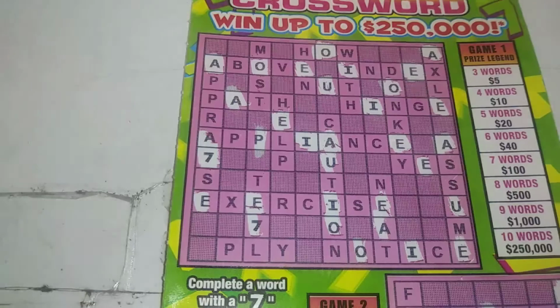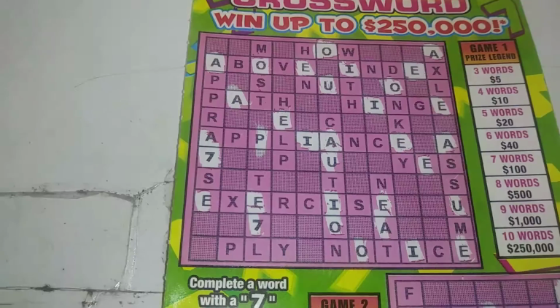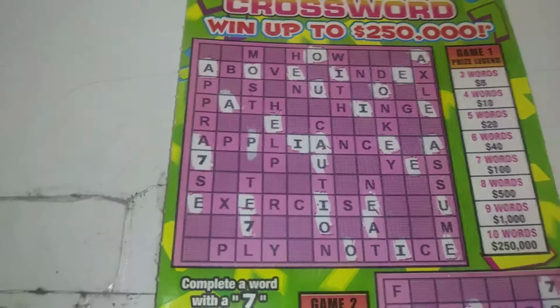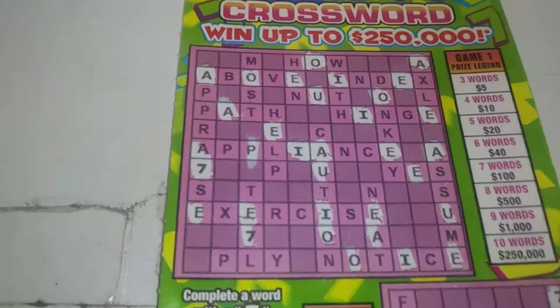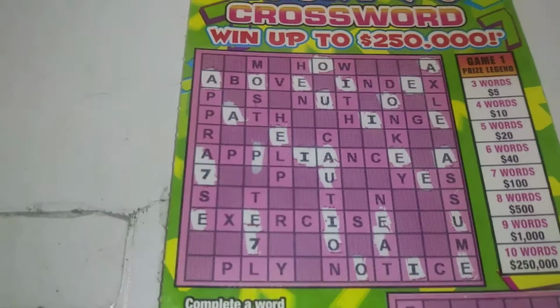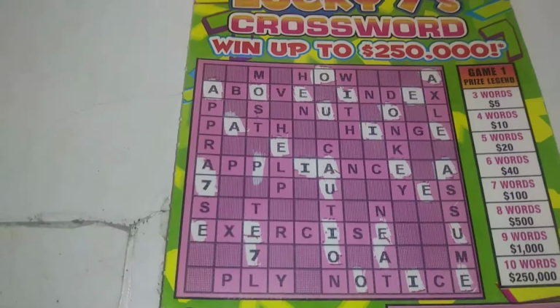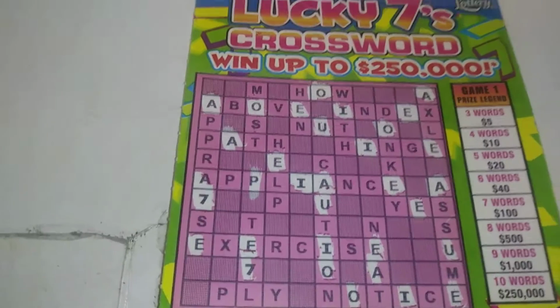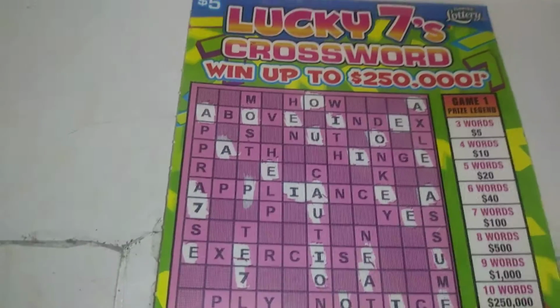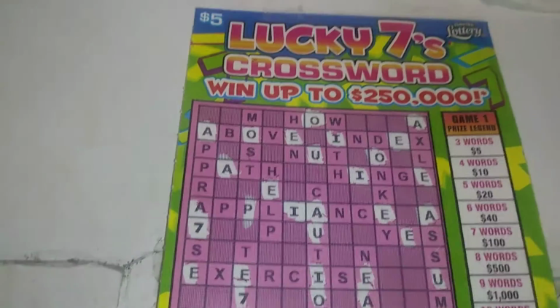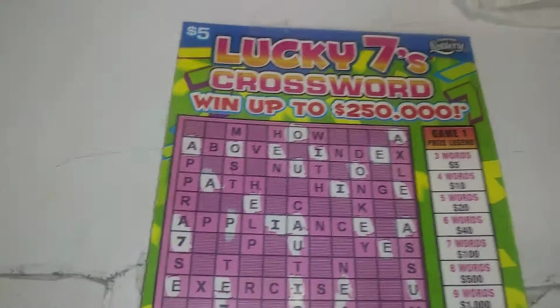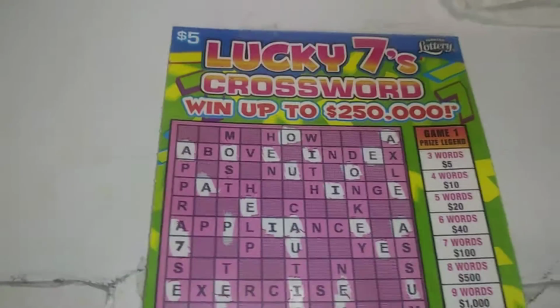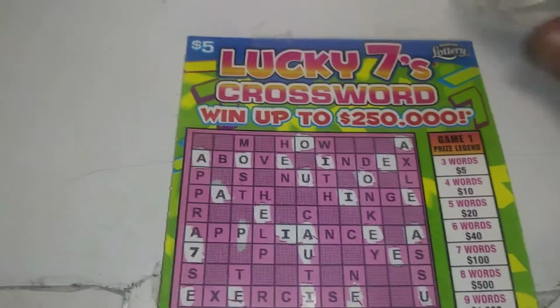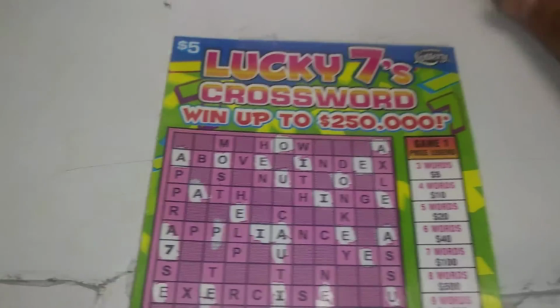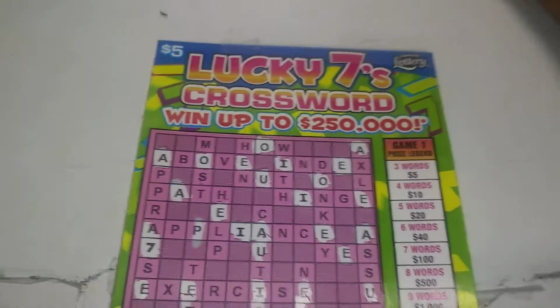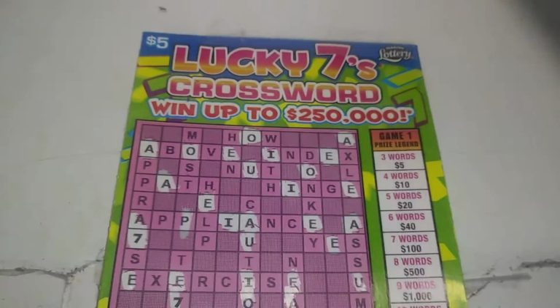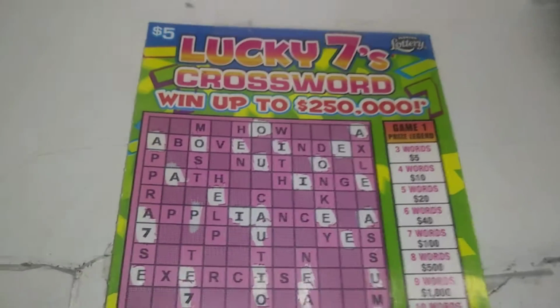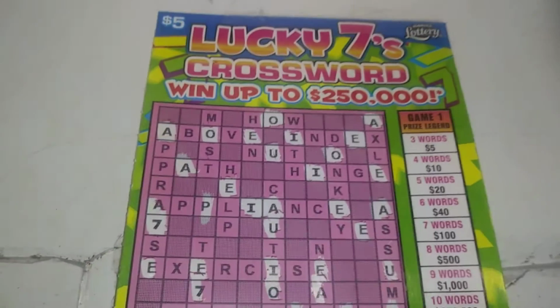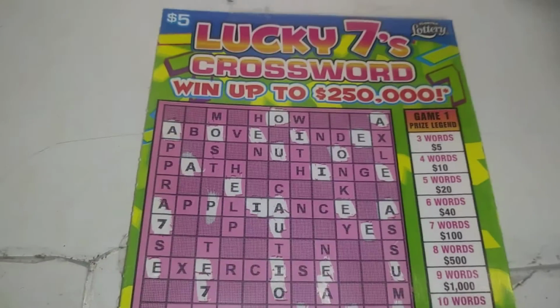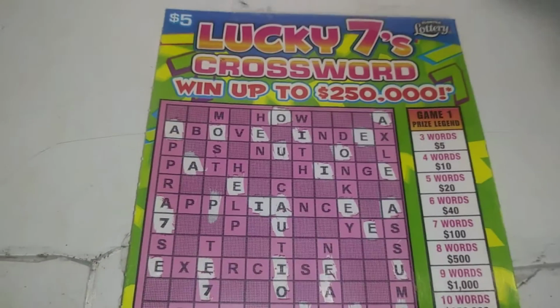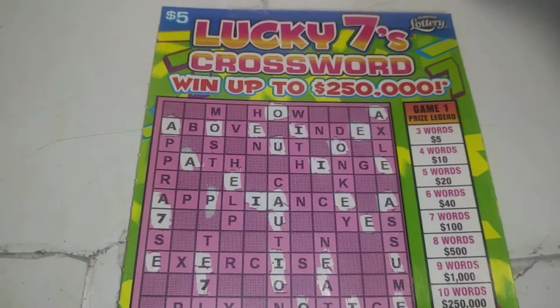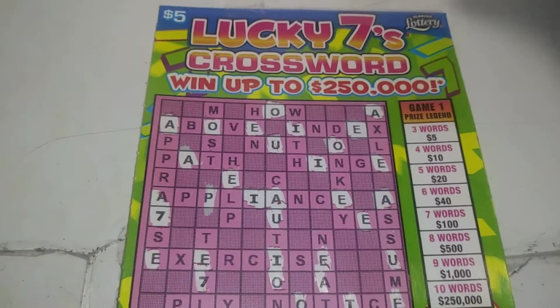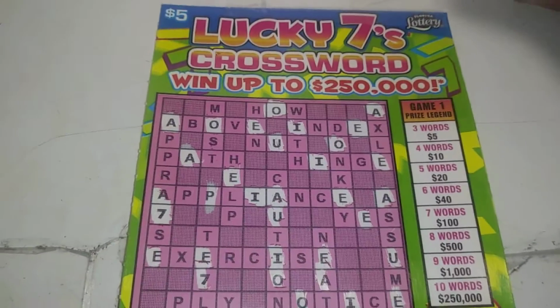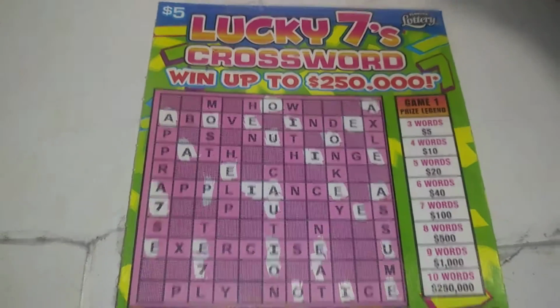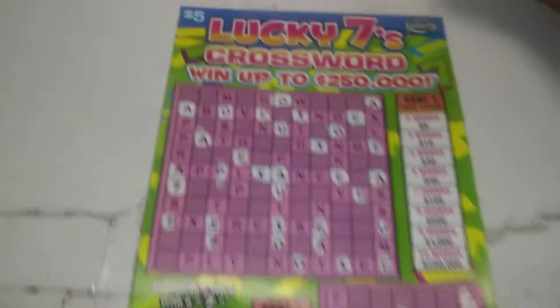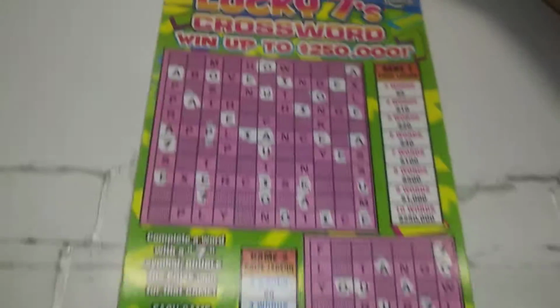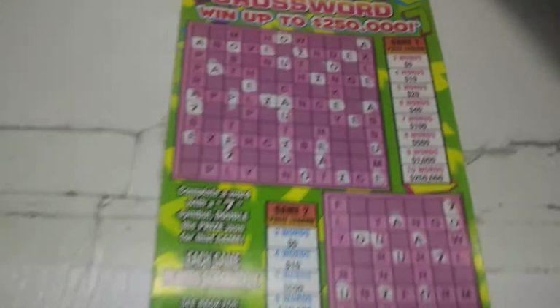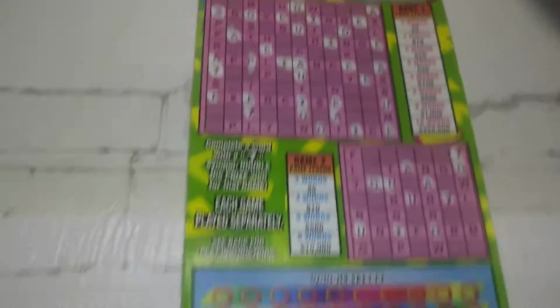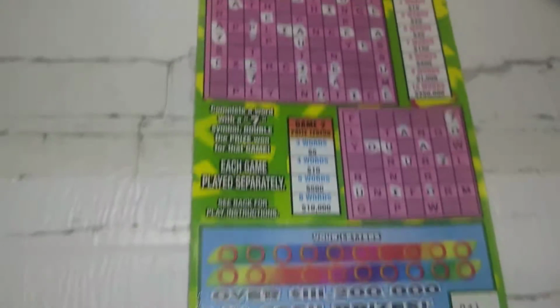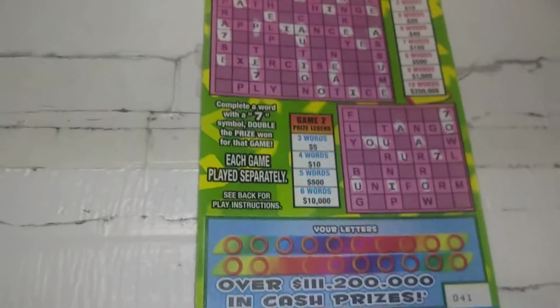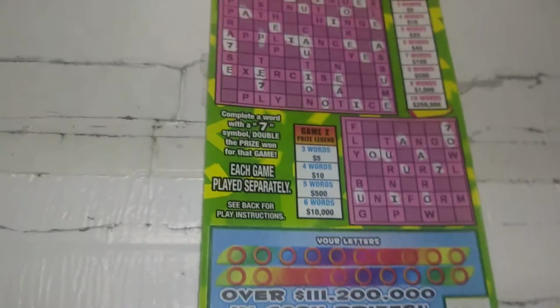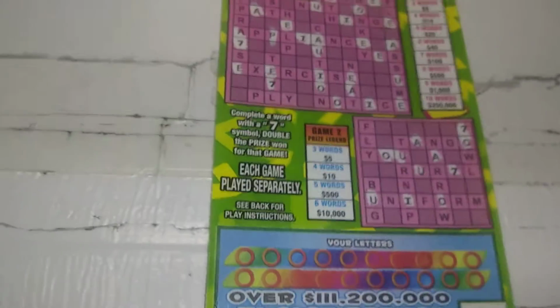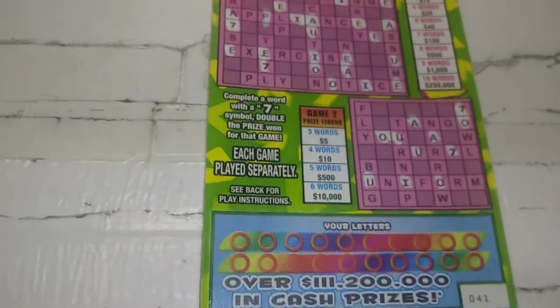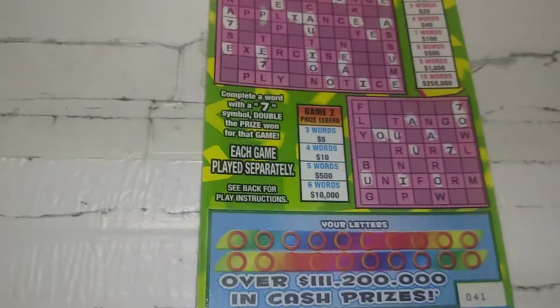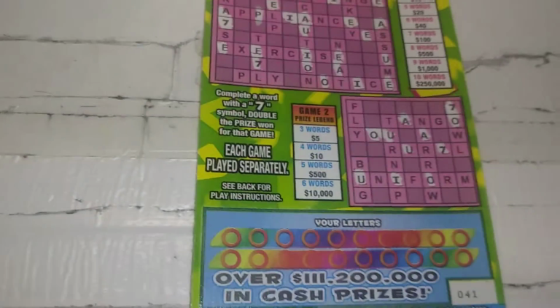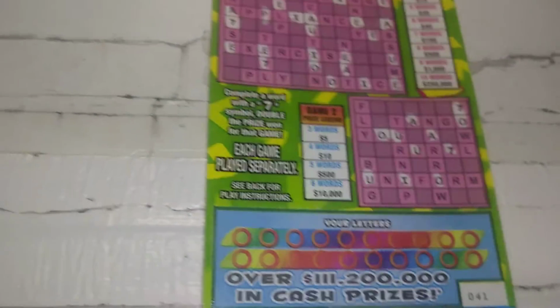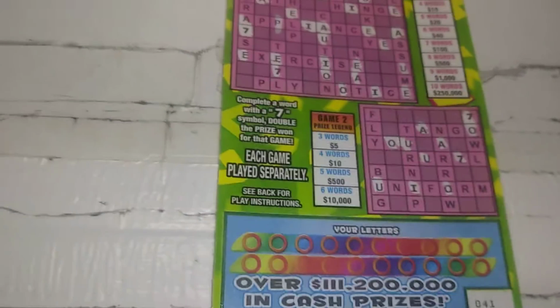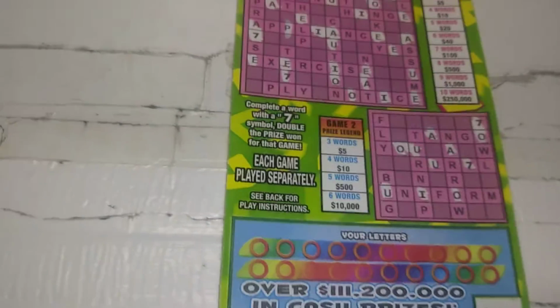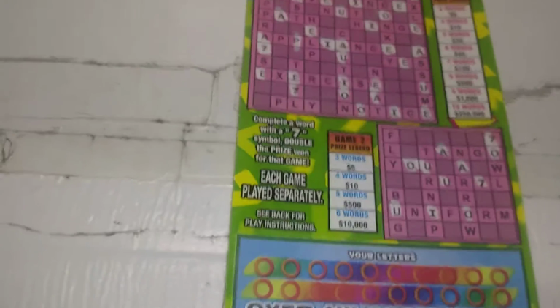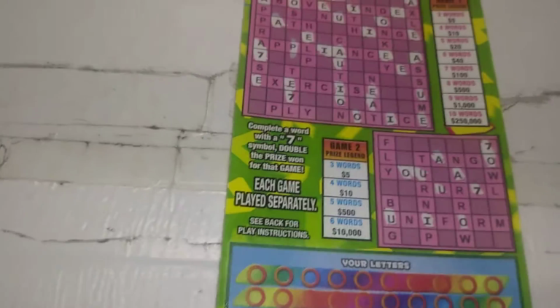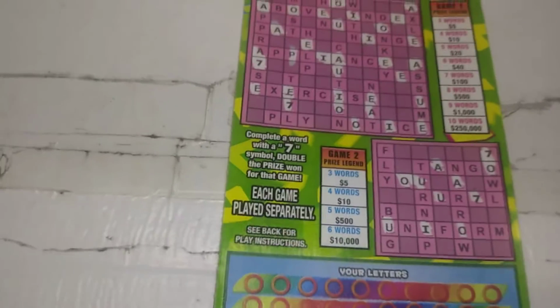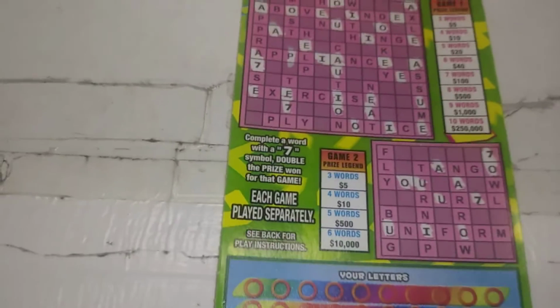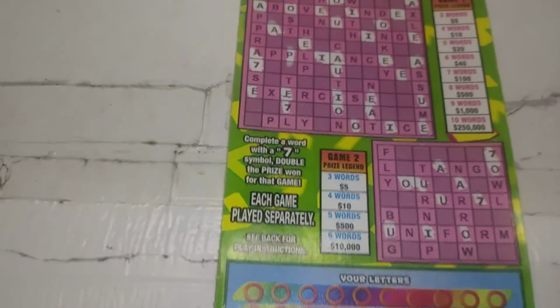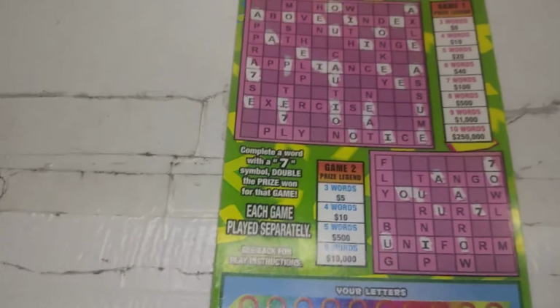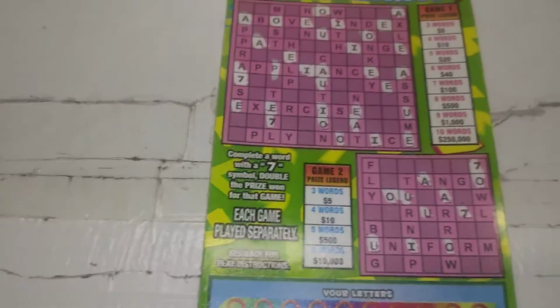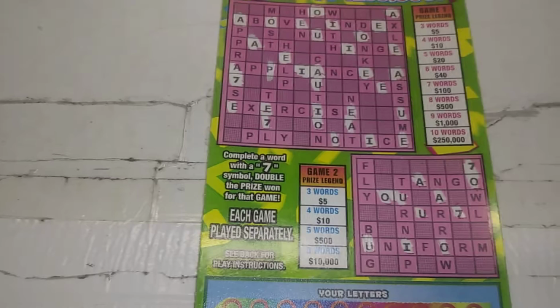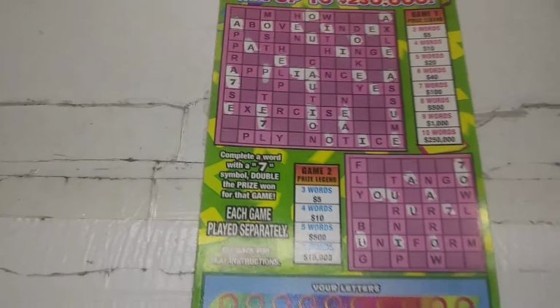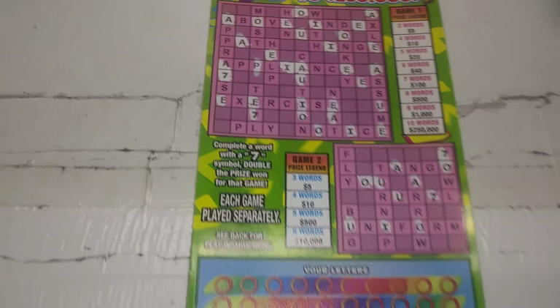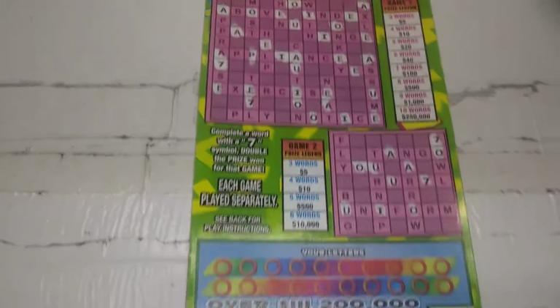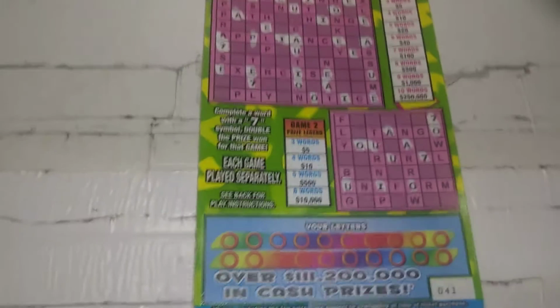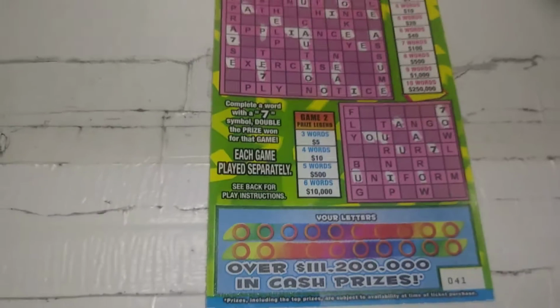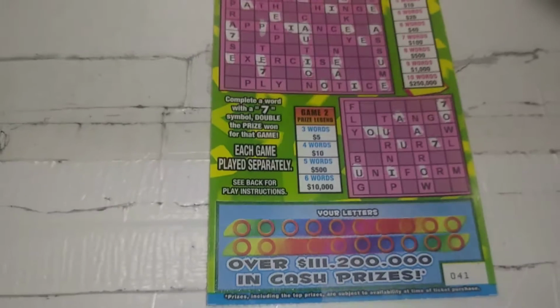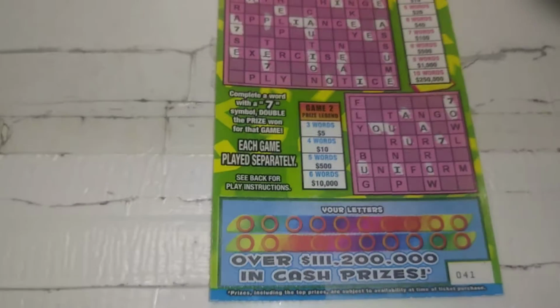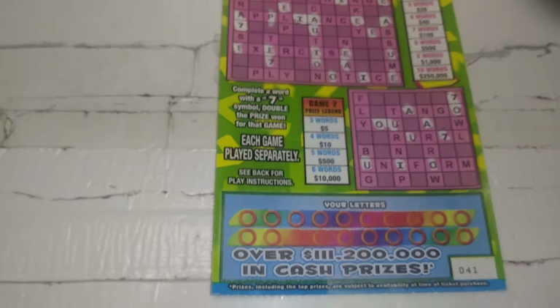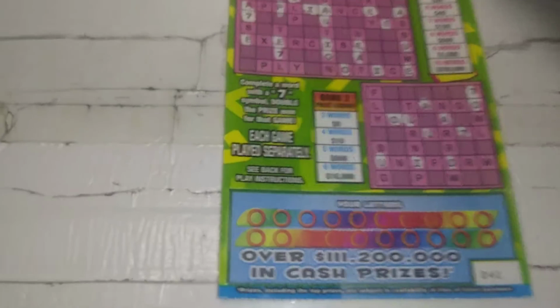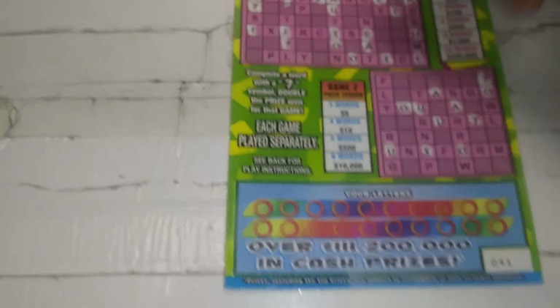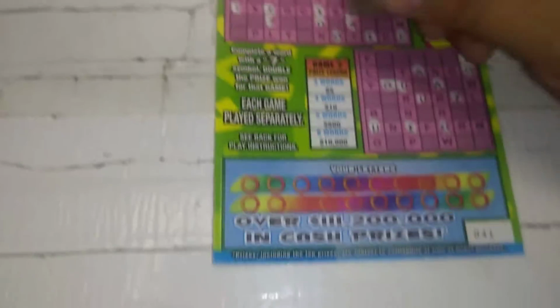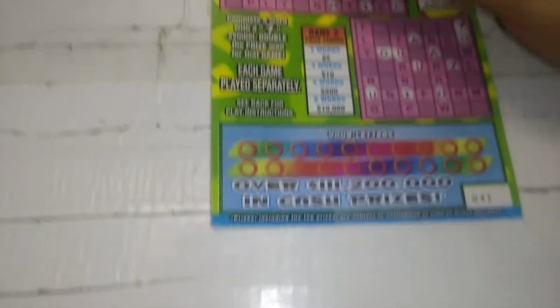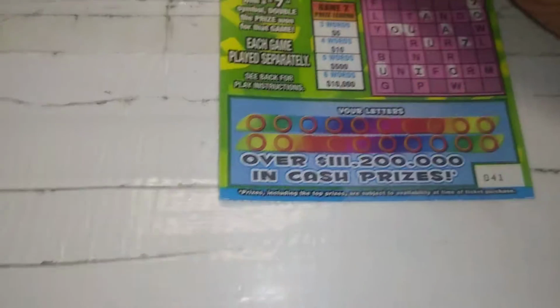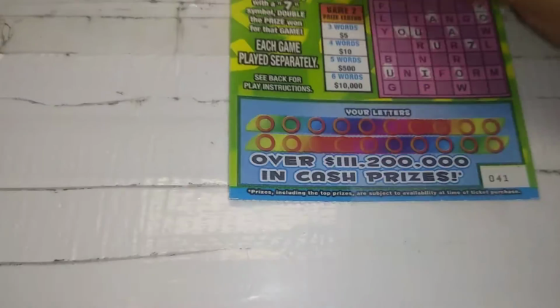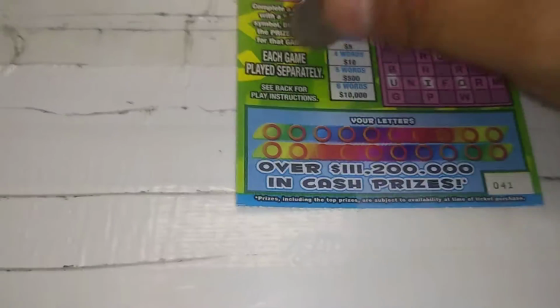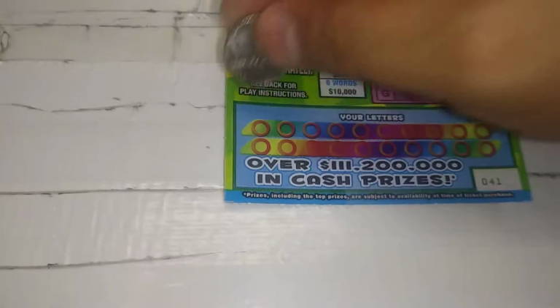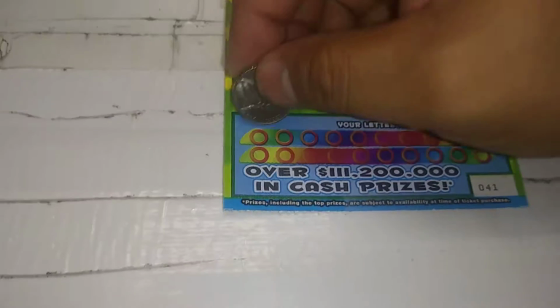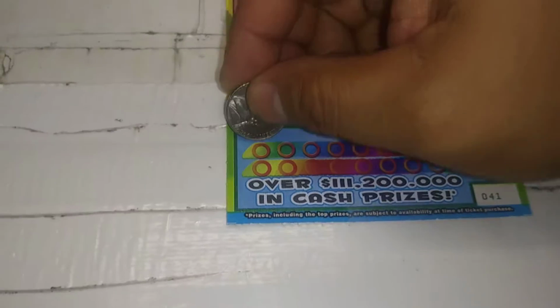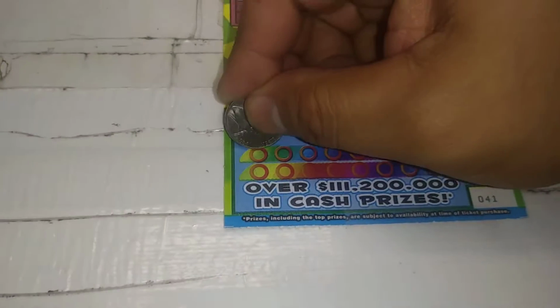What's going on, everybody? We got a $5 Lucky 7 crossword from the Florida Lottery. All the vowels have been scratched.